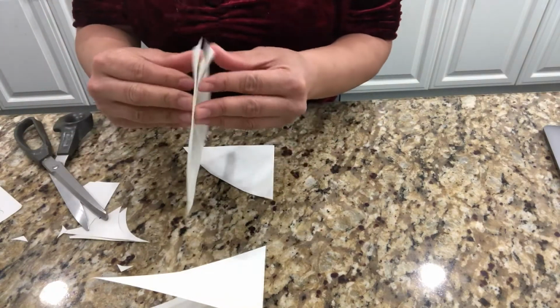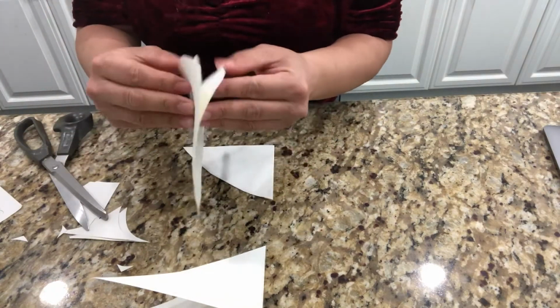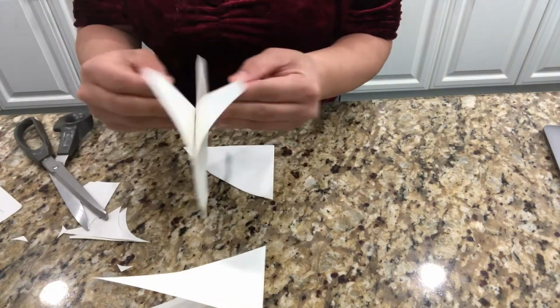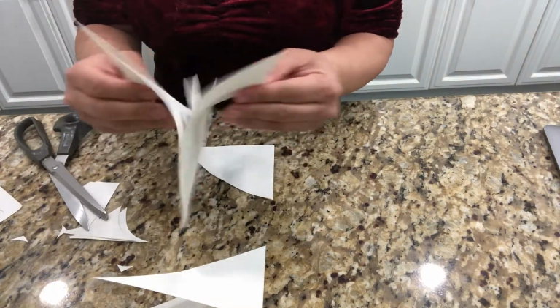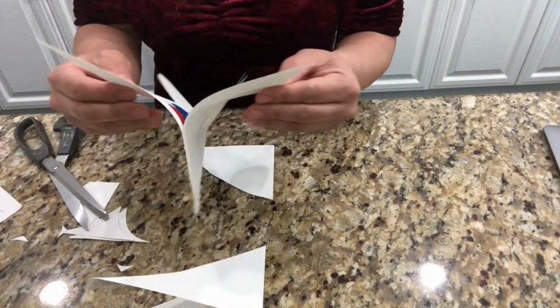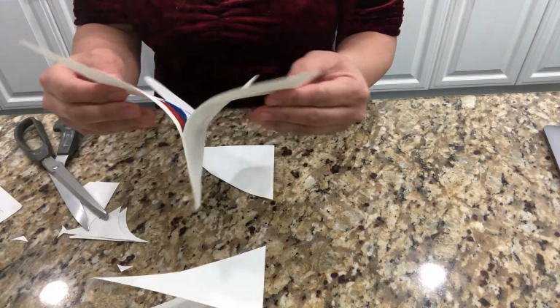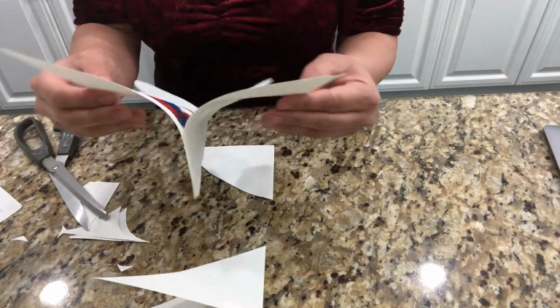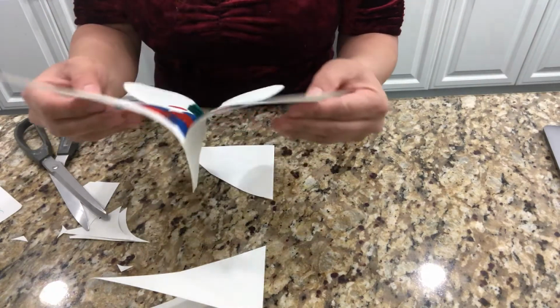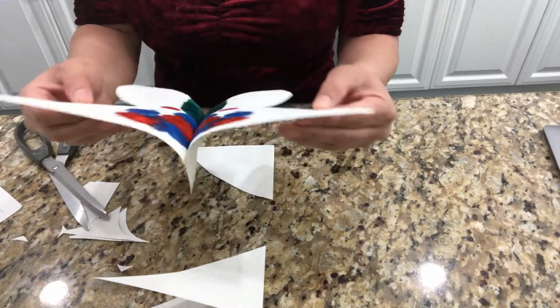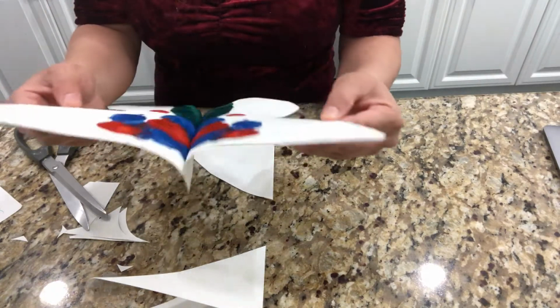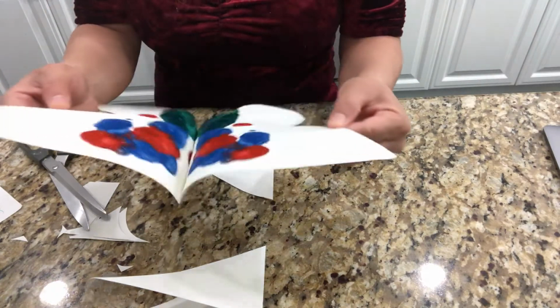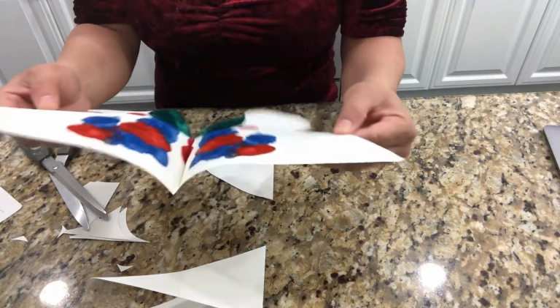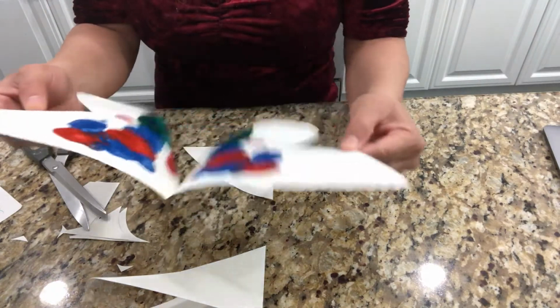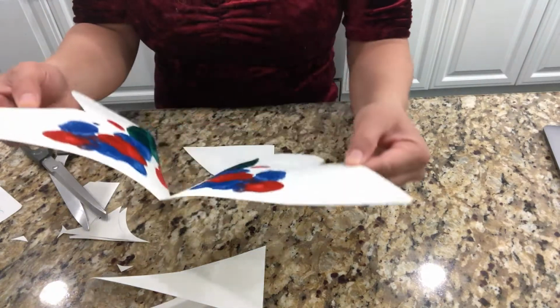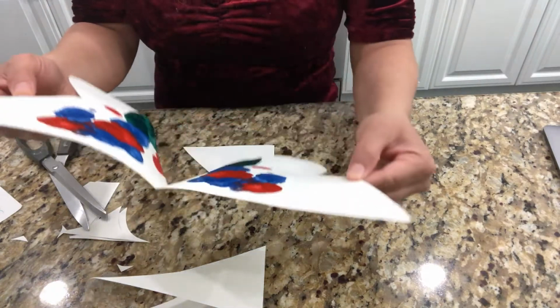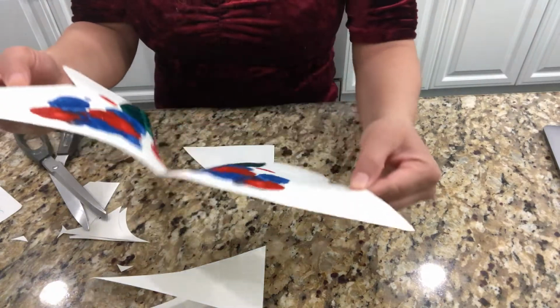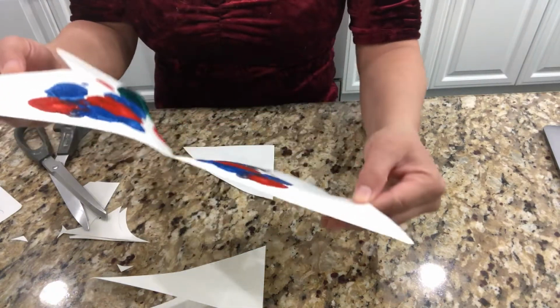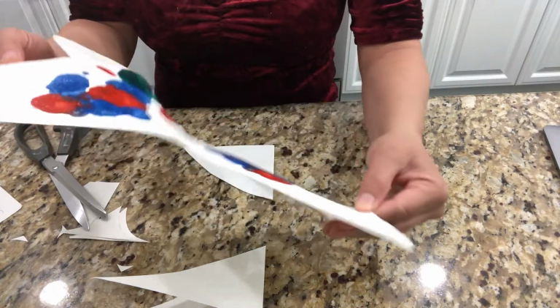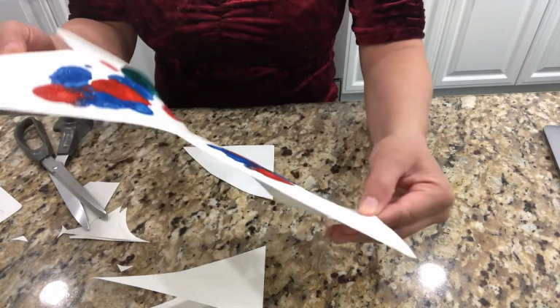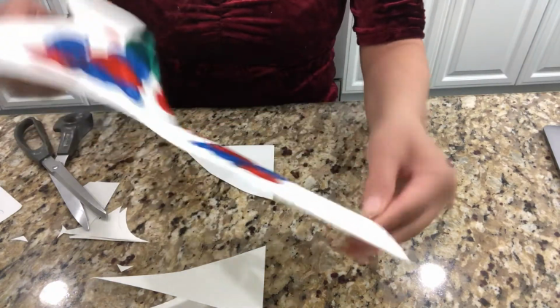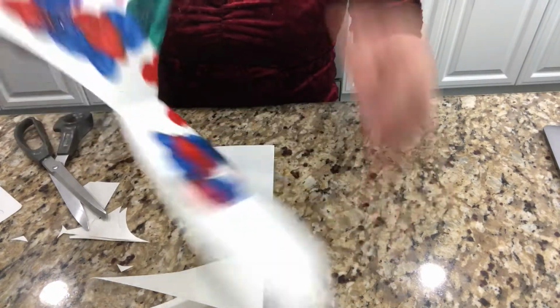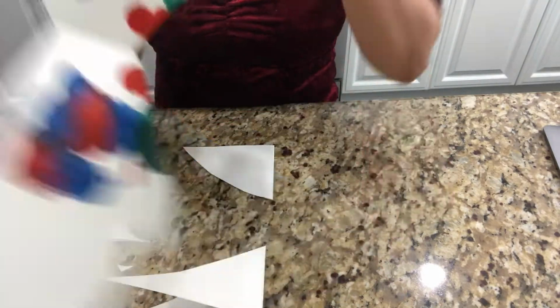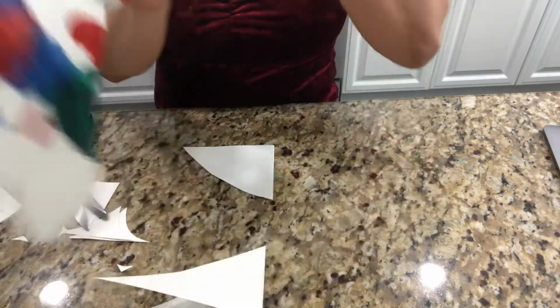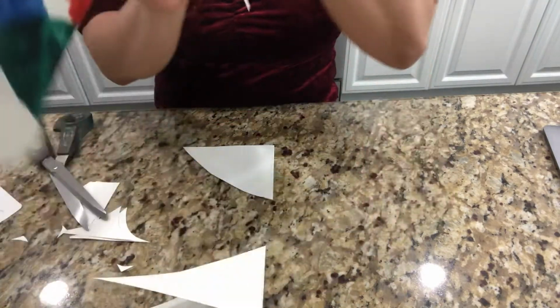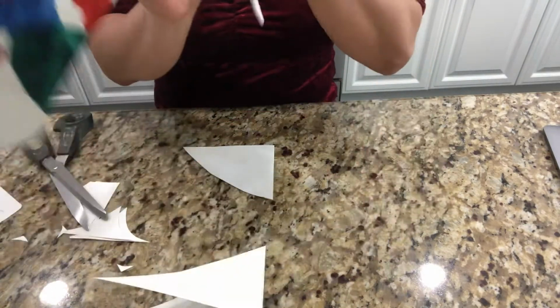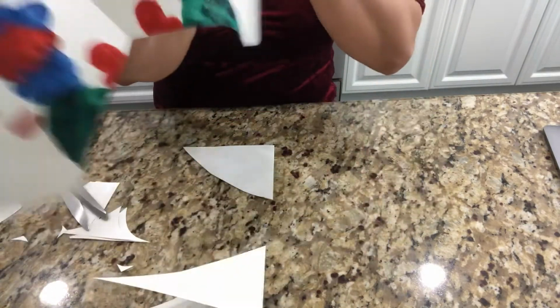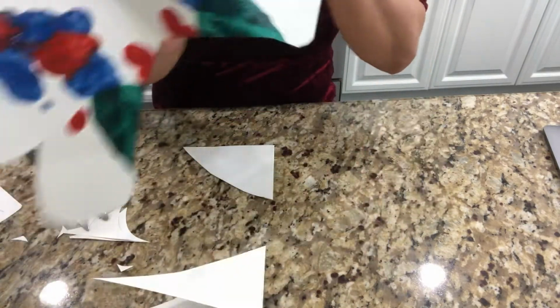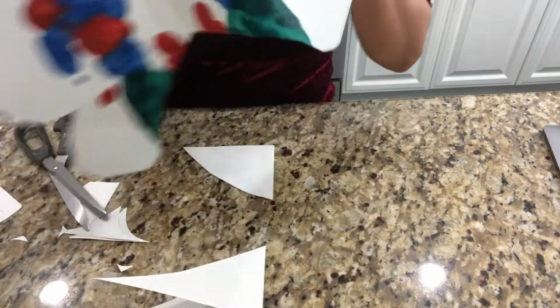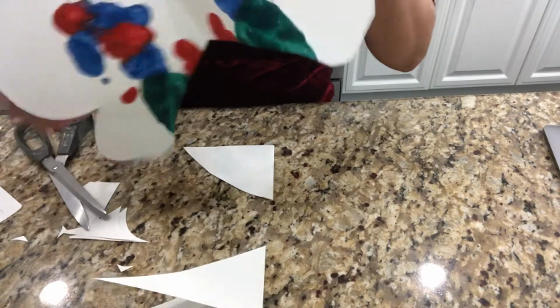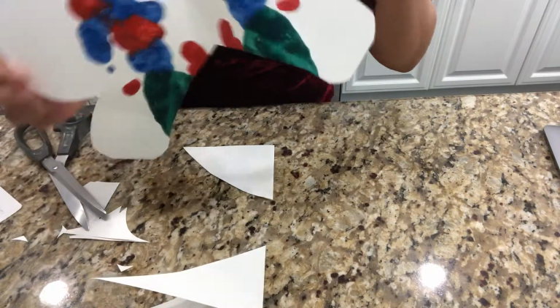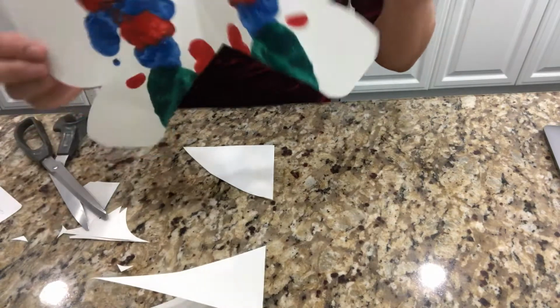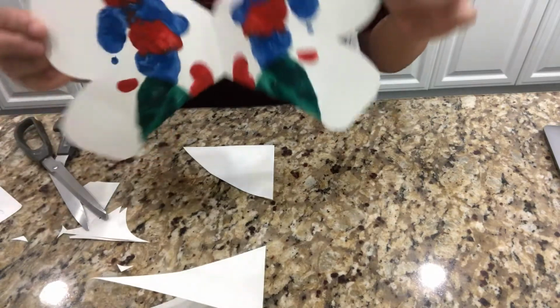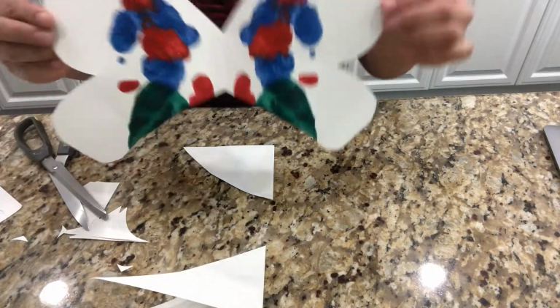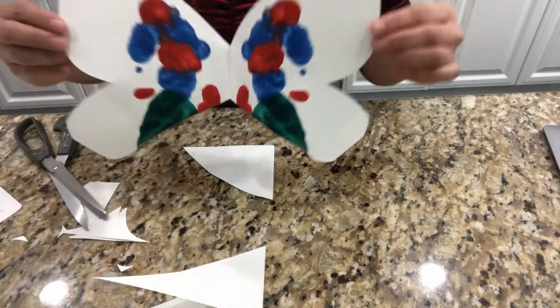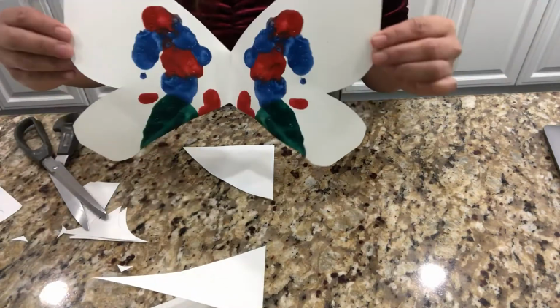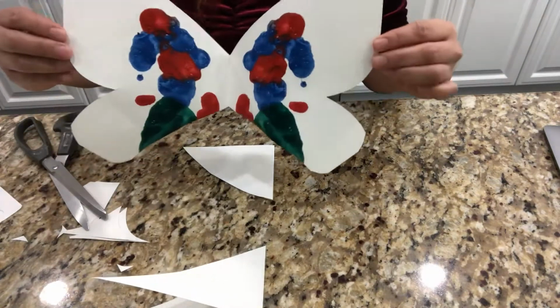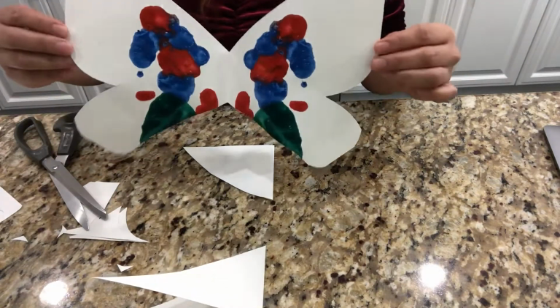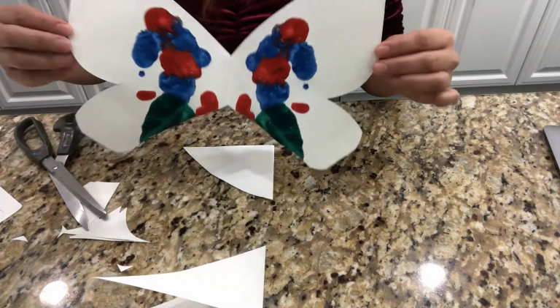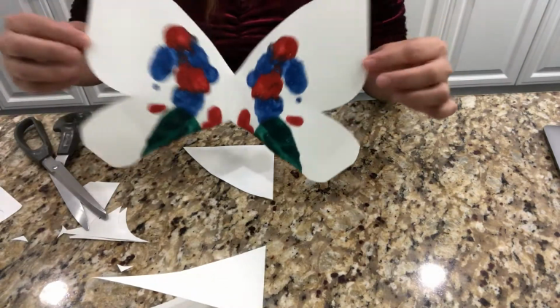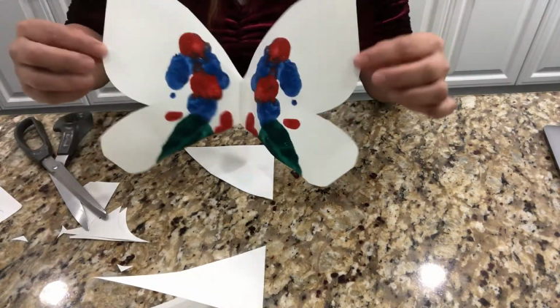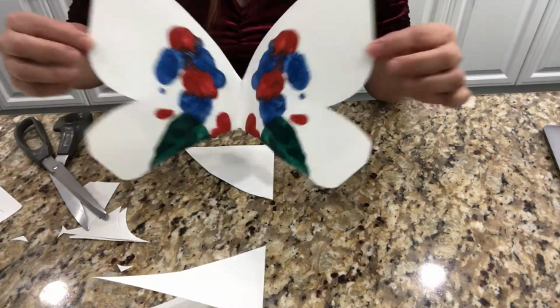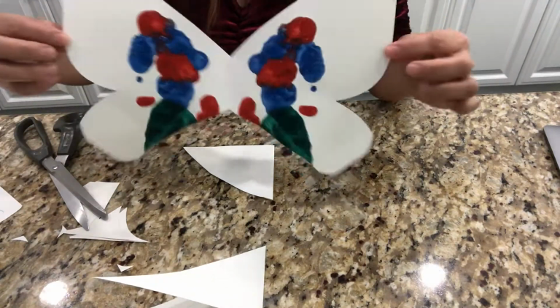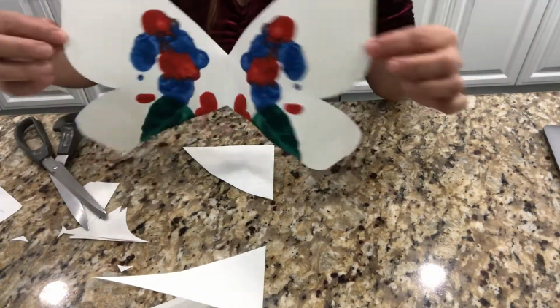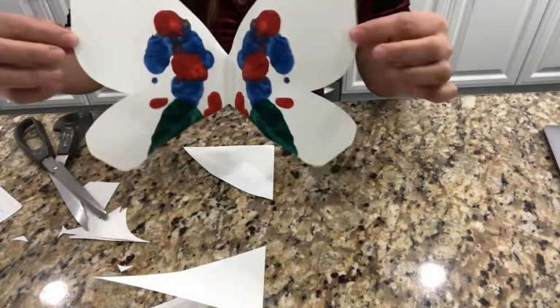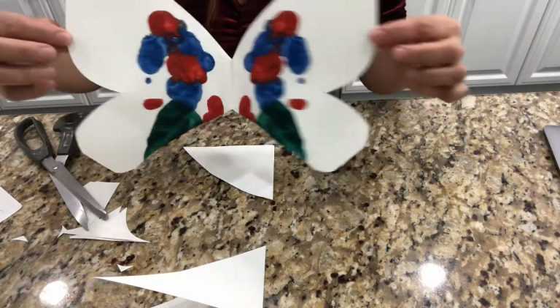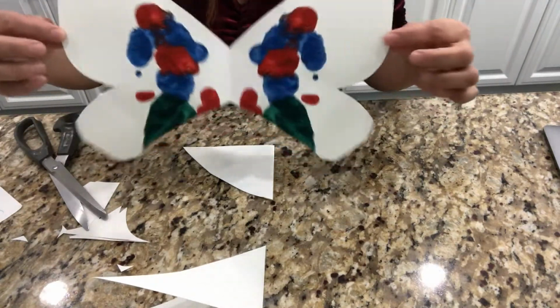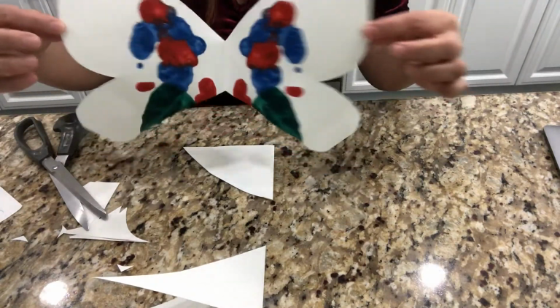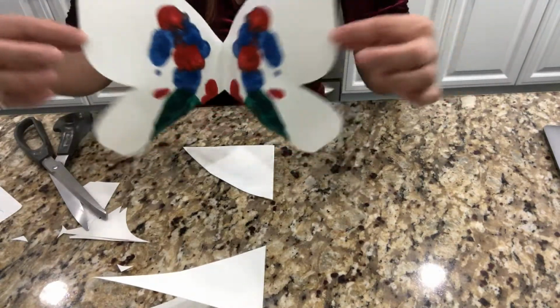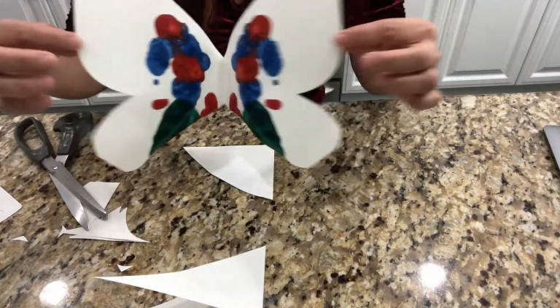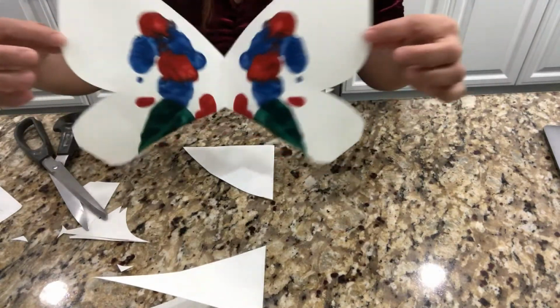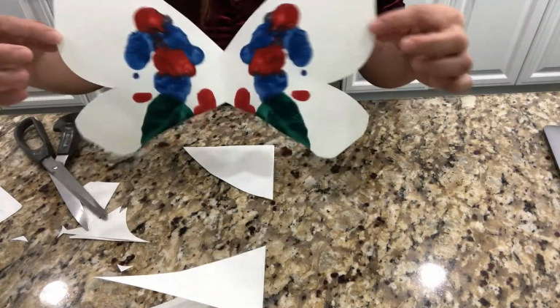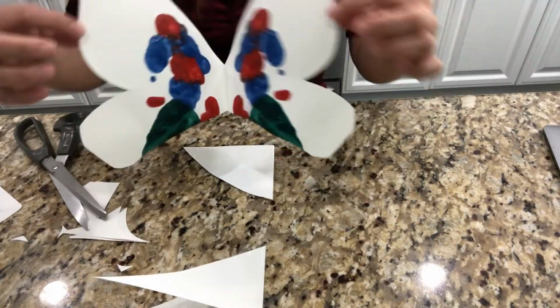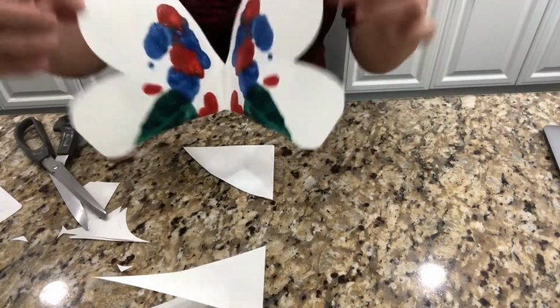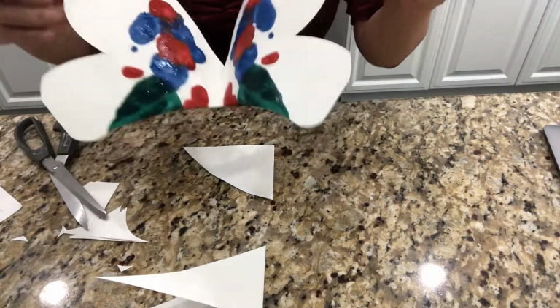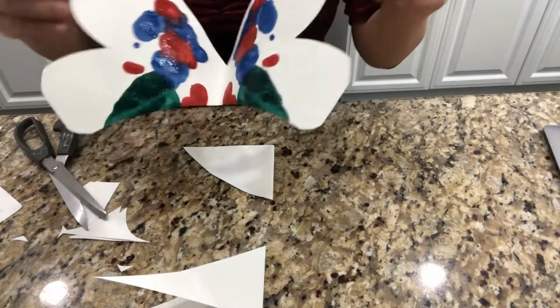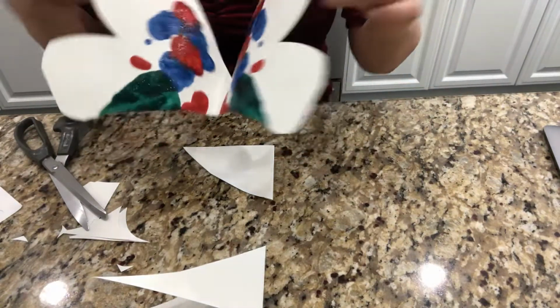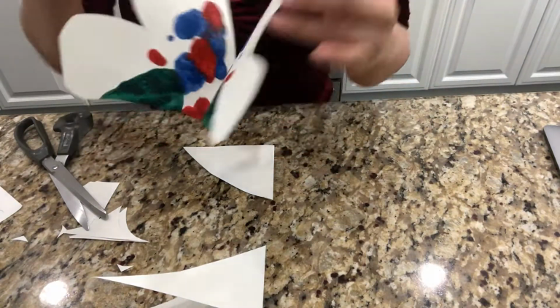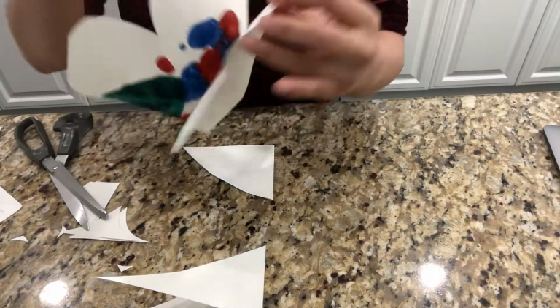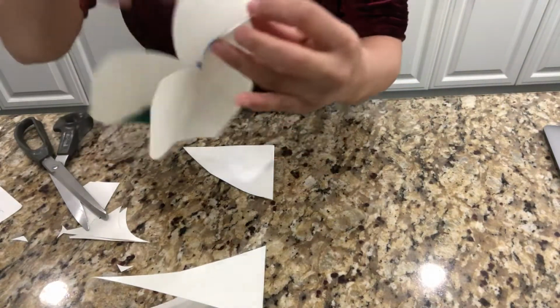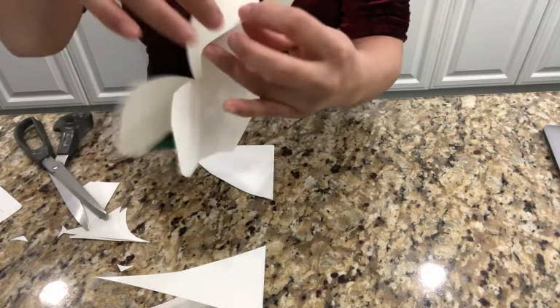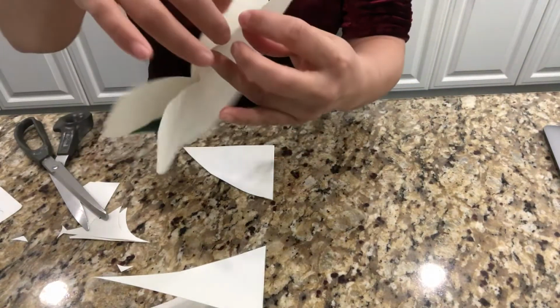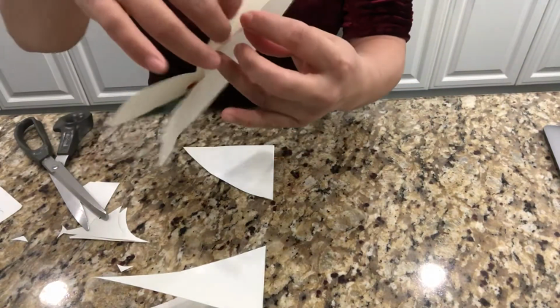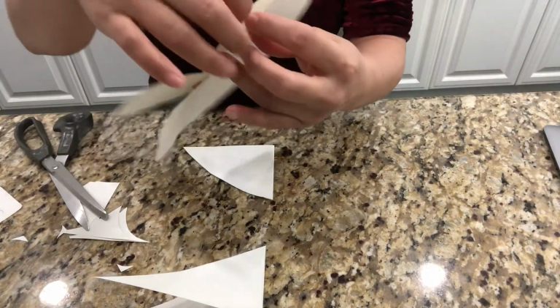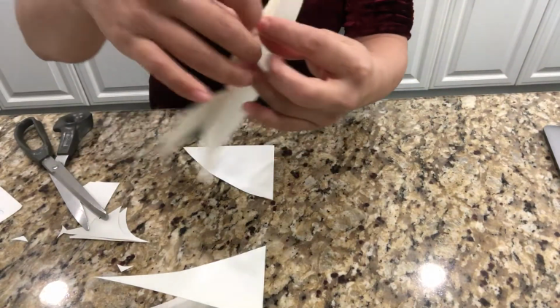So when we open, we're going to get our beautiful butterfly. Flap, flap, flap, flap!